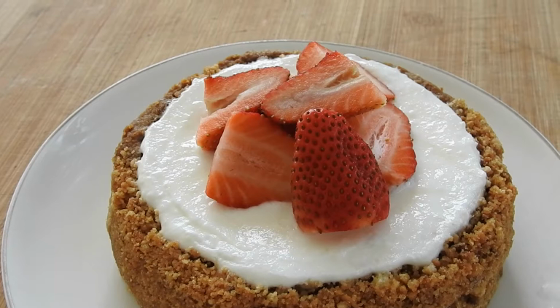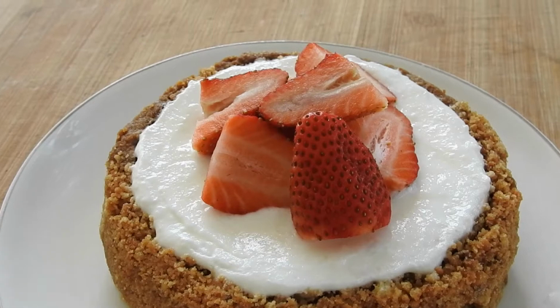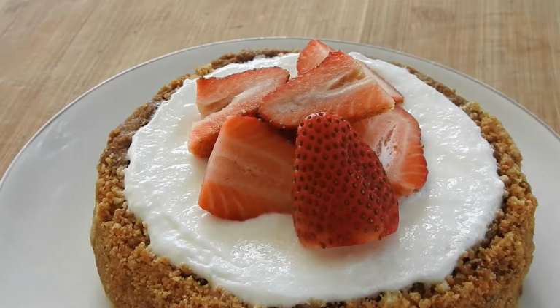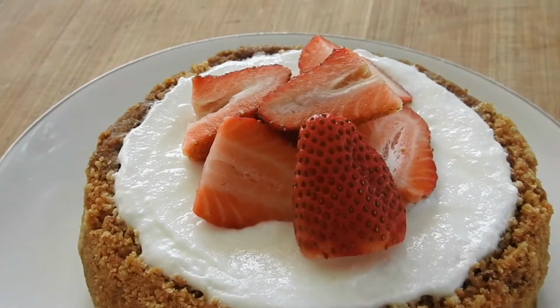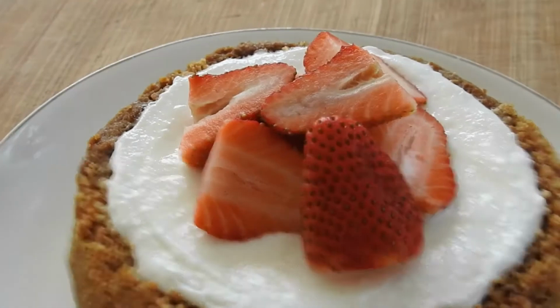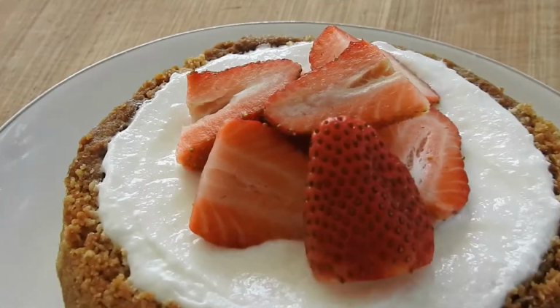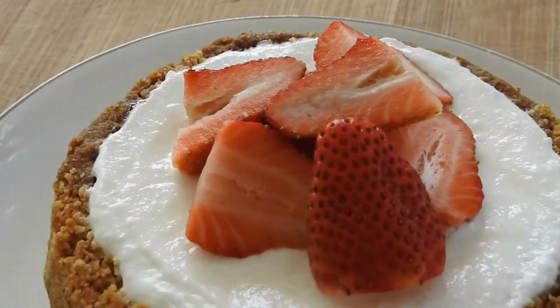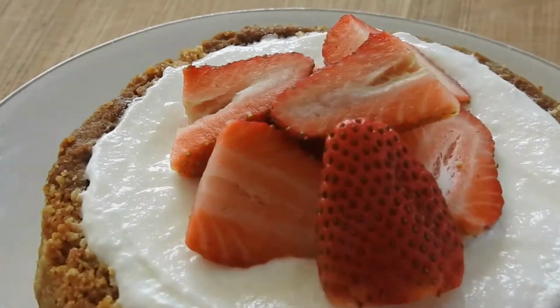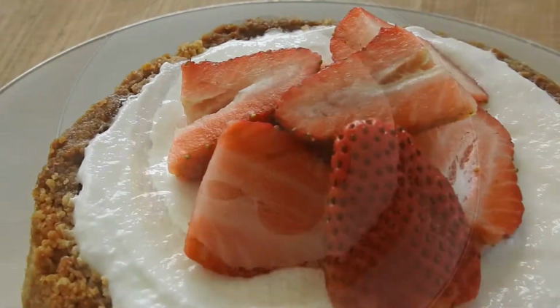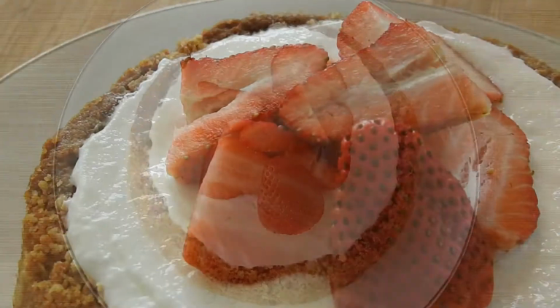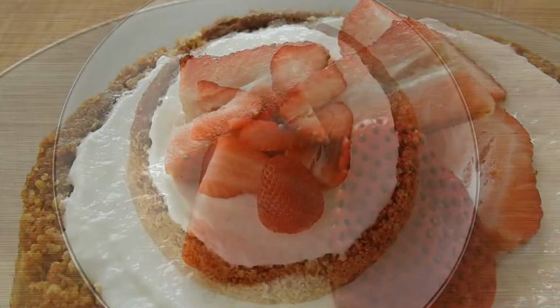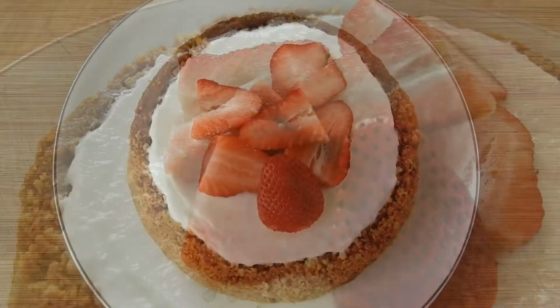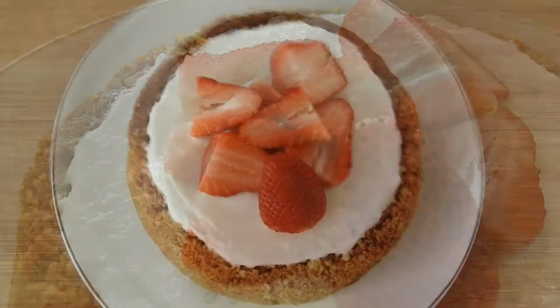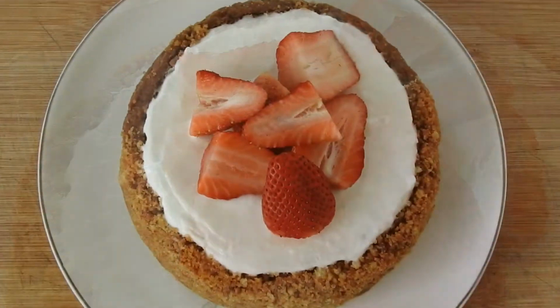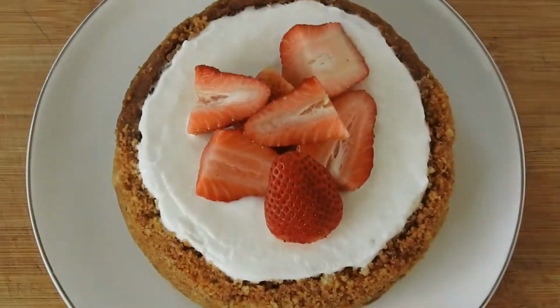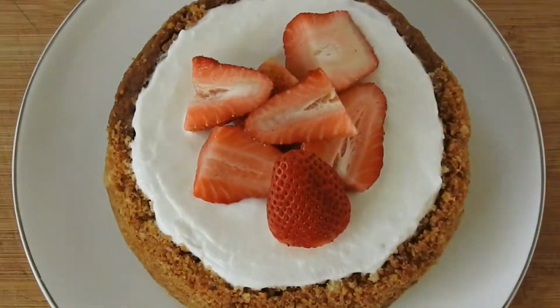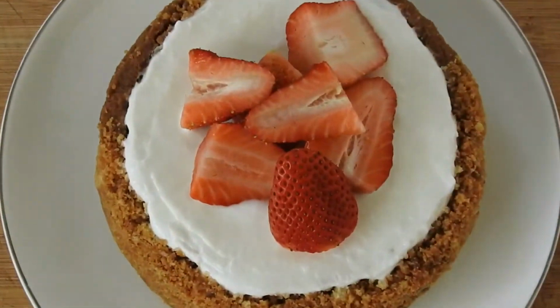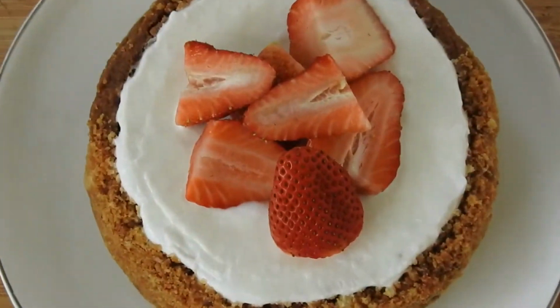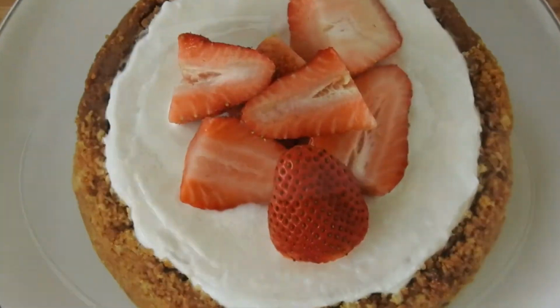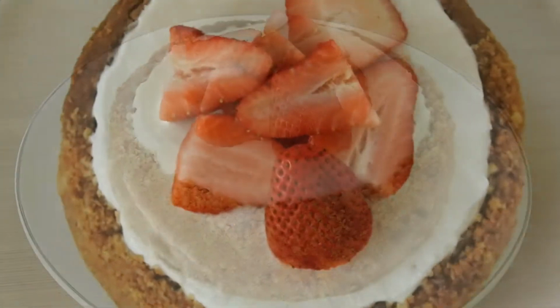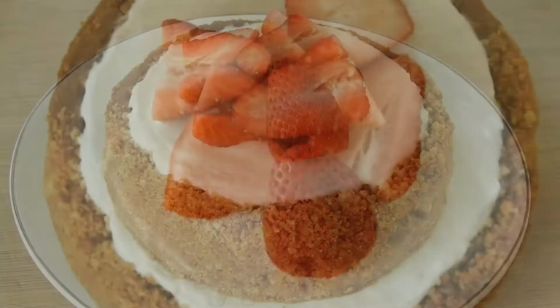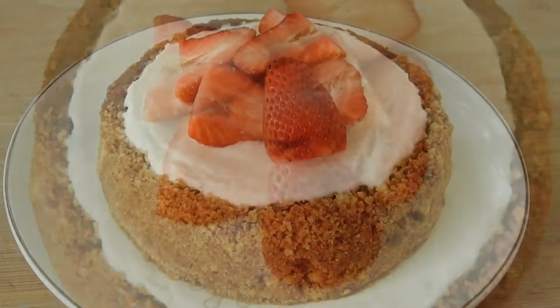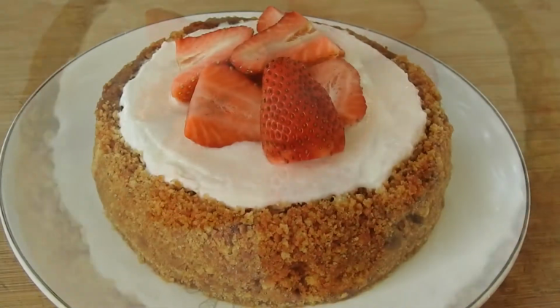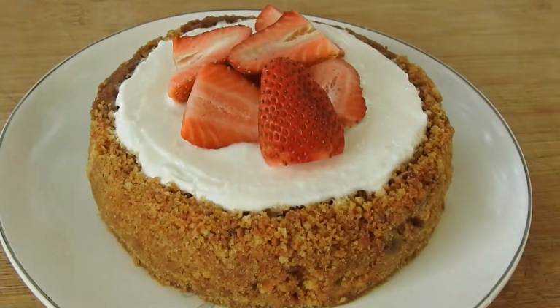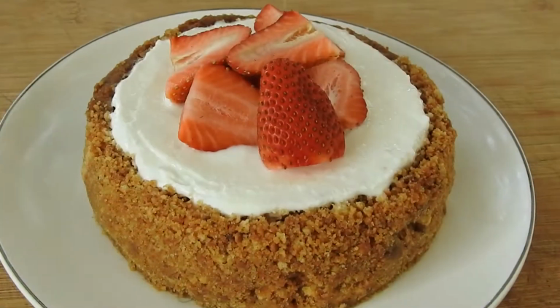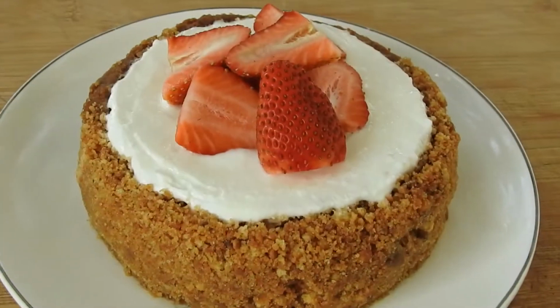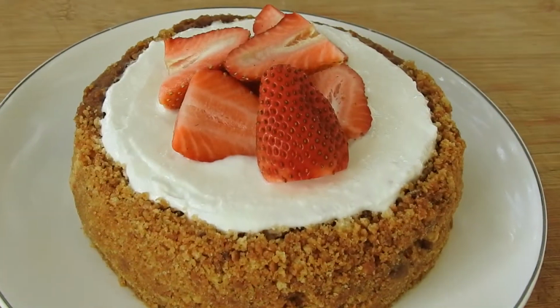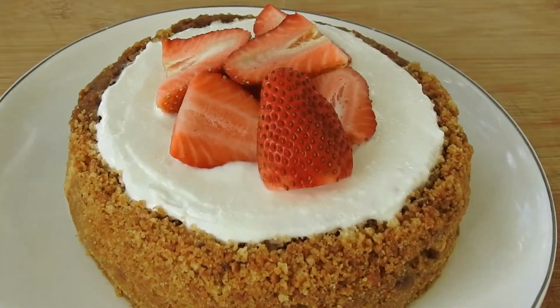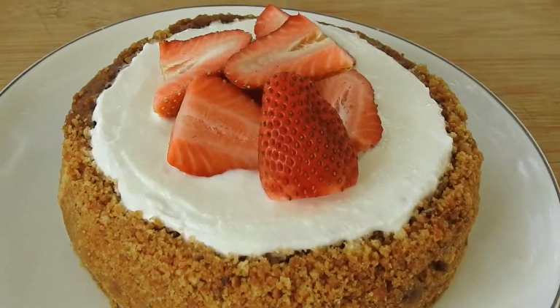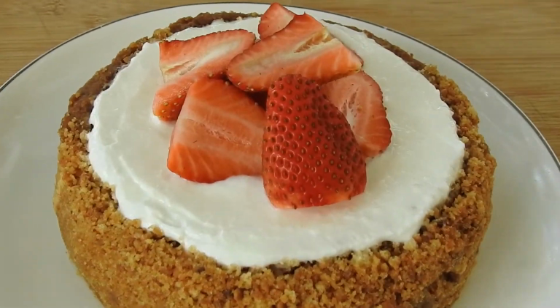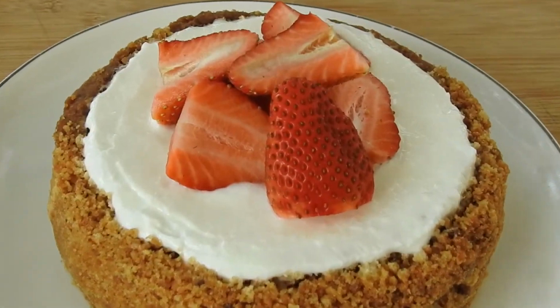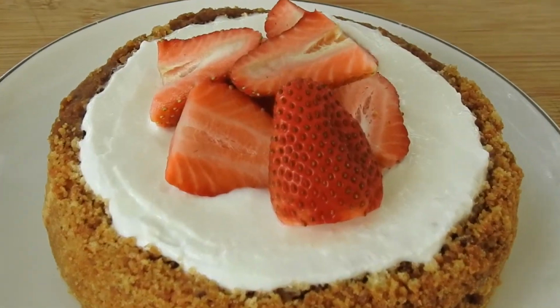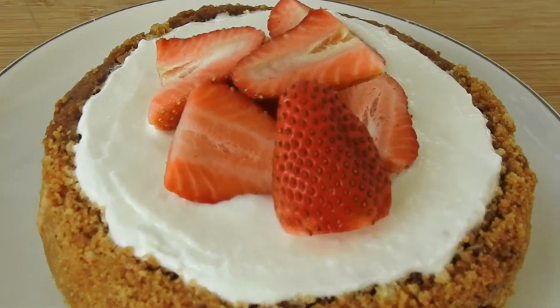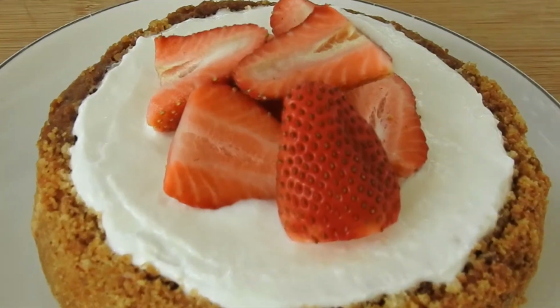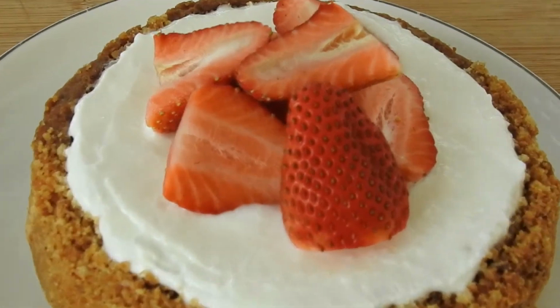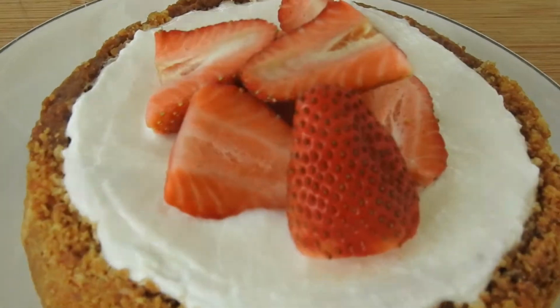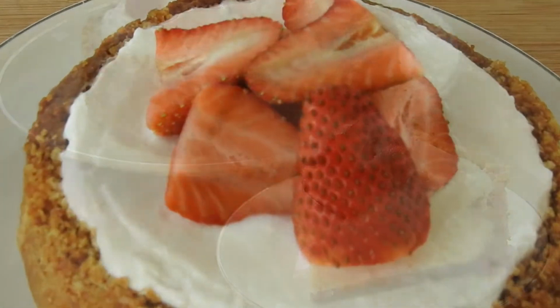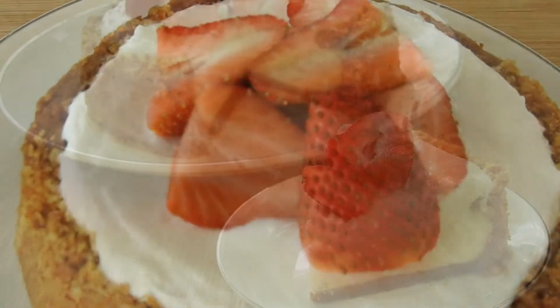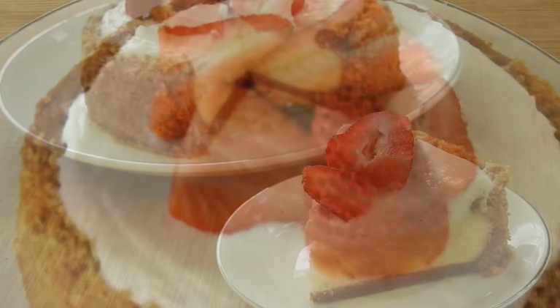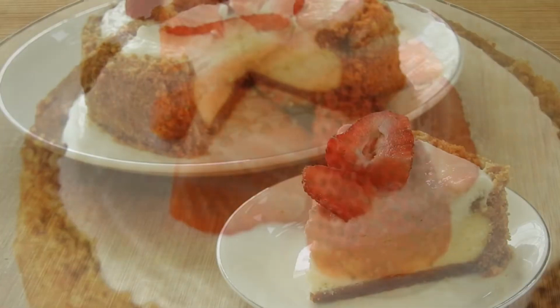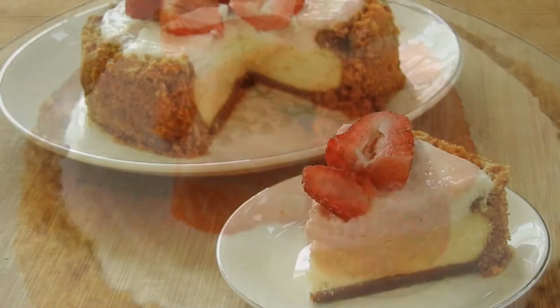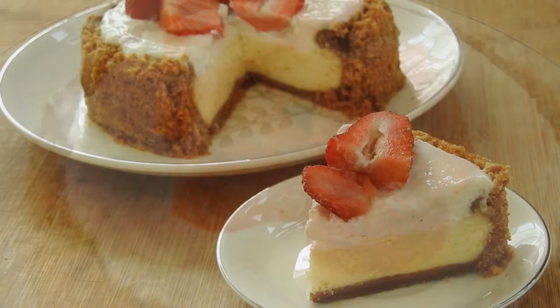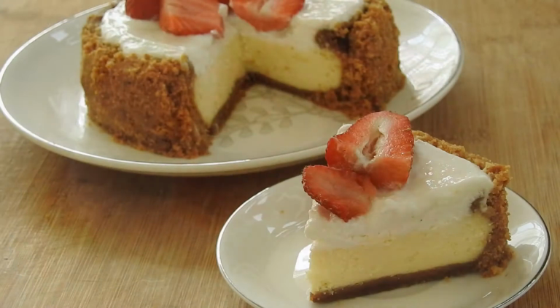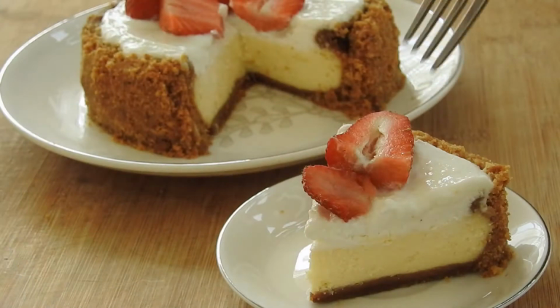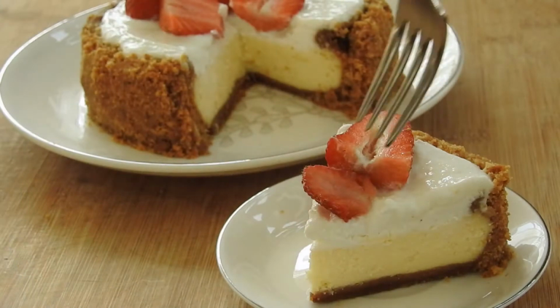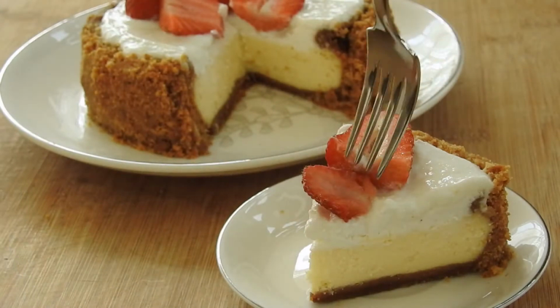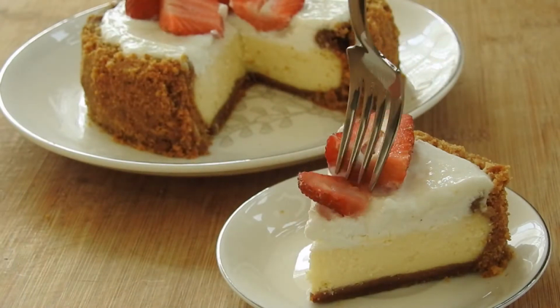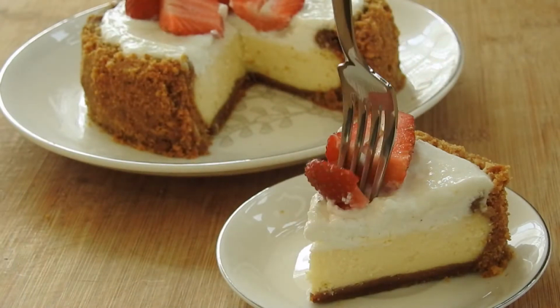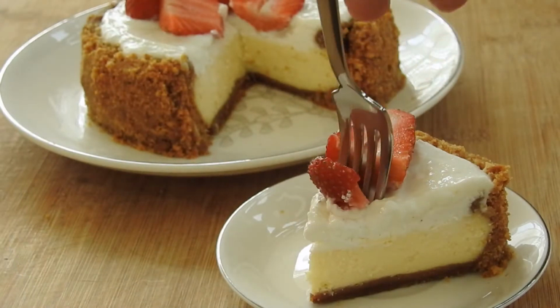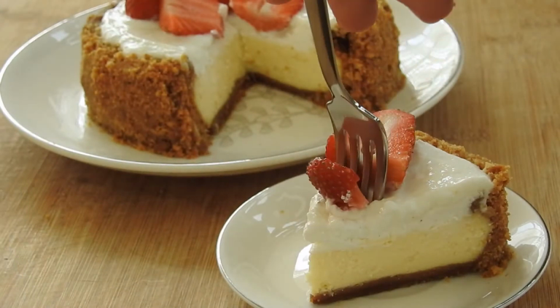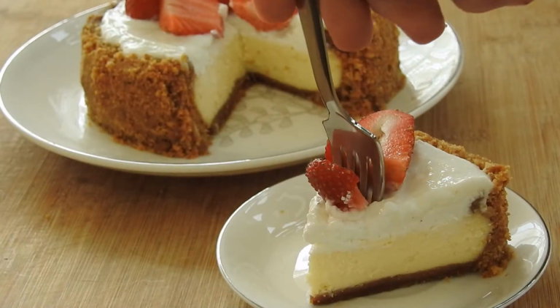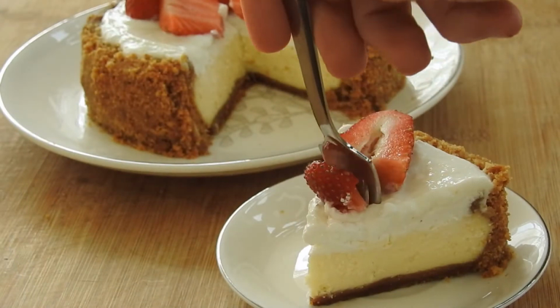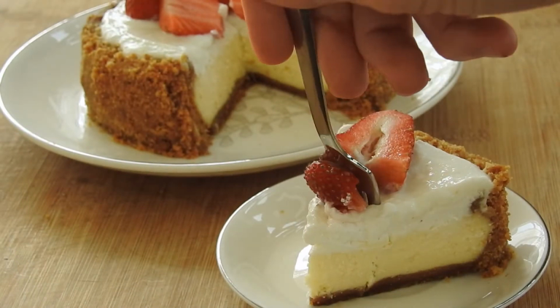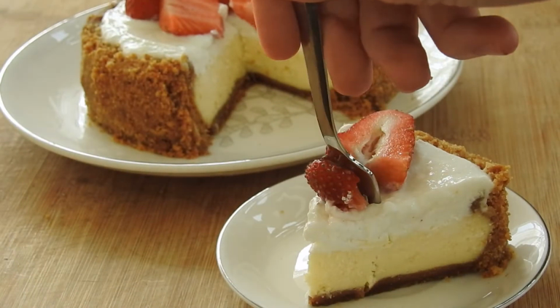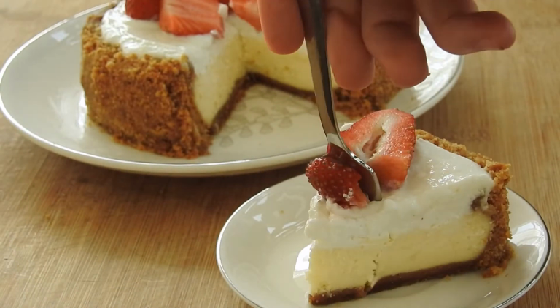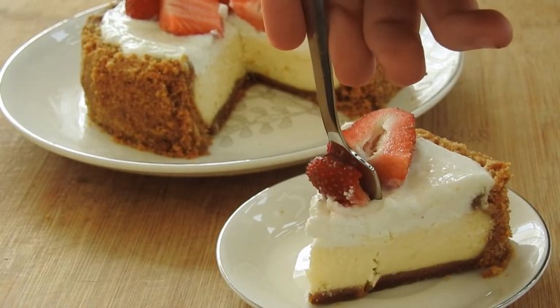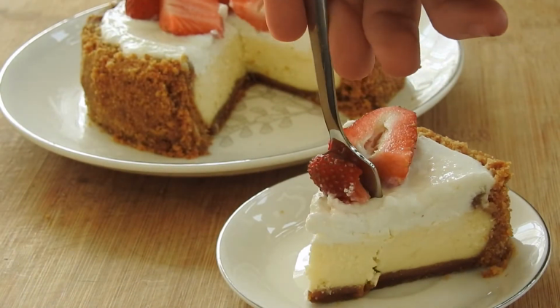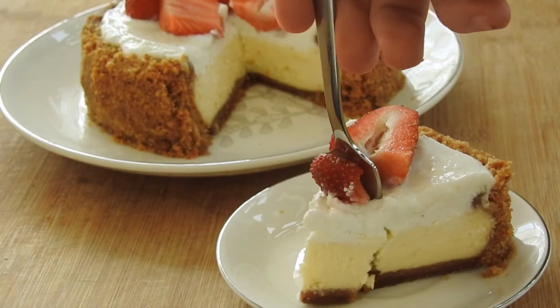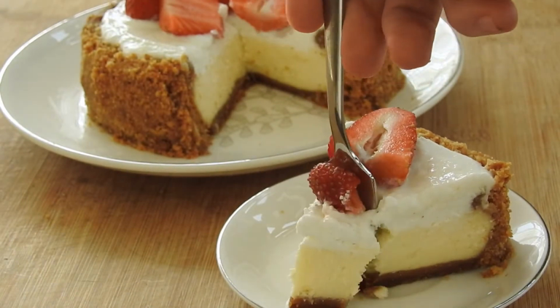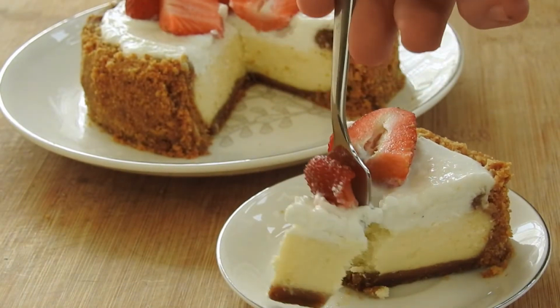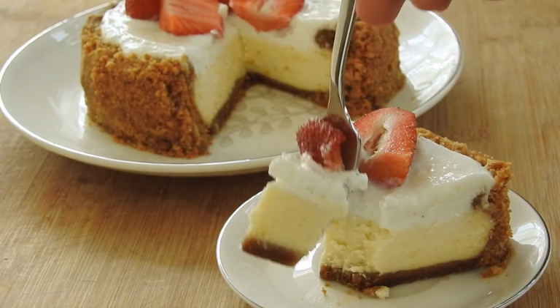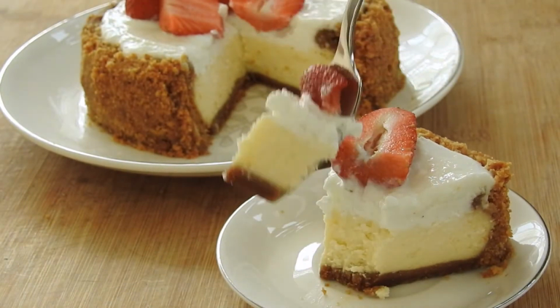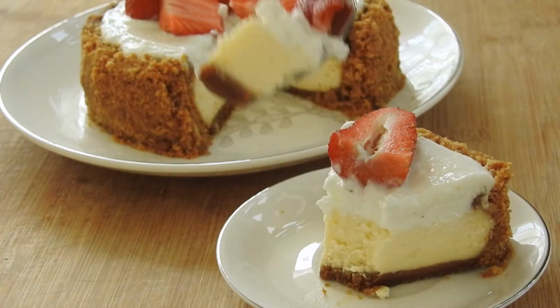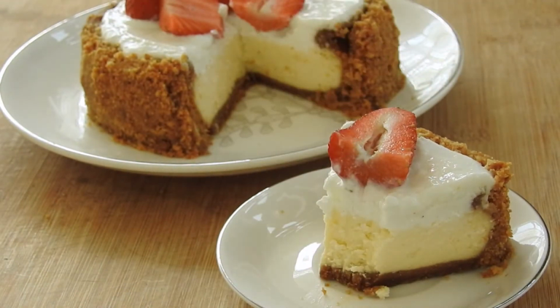To make the summer feel a little bit more summery, how about we make a cheesecake — a New York style sour cream cheesecake with strawberries on top. You won't regret this, let's commence.